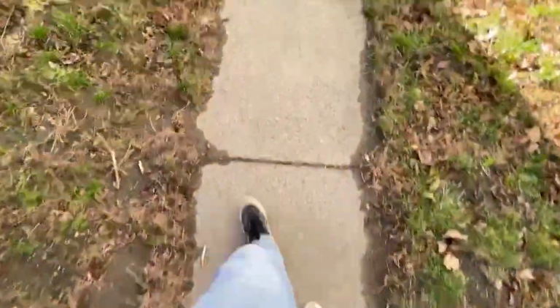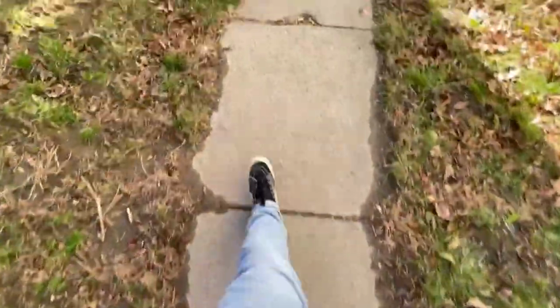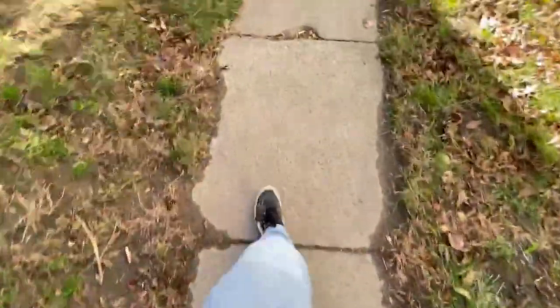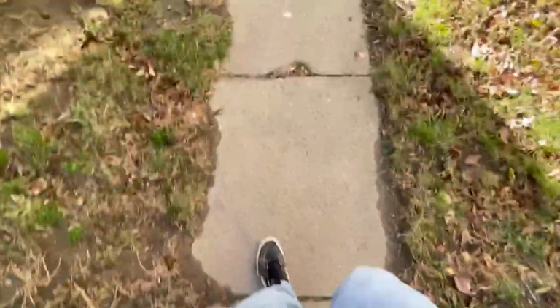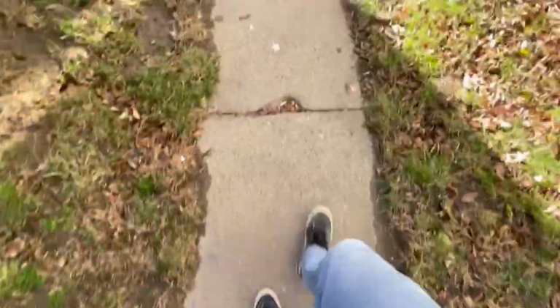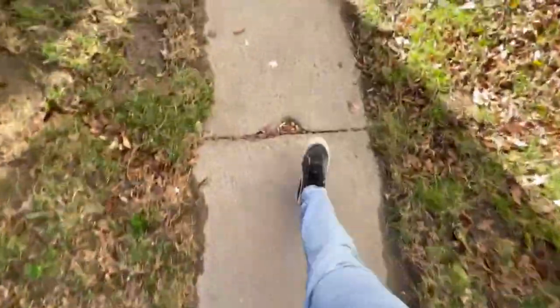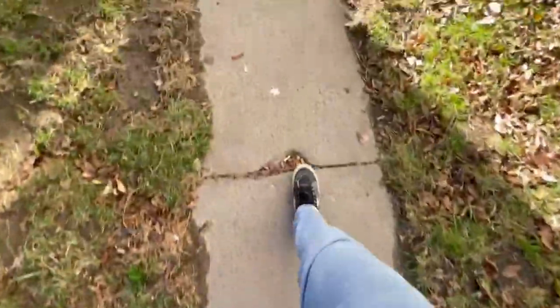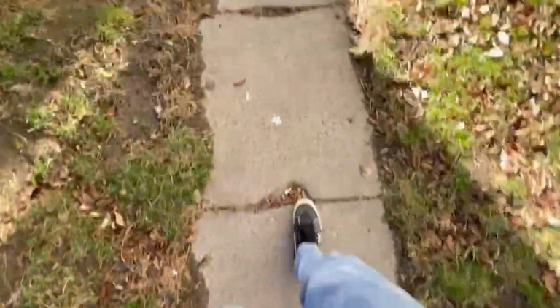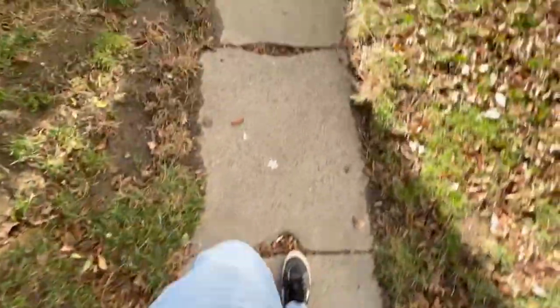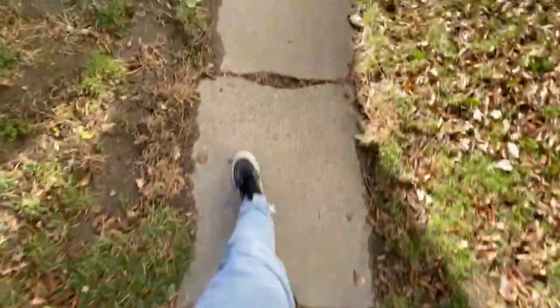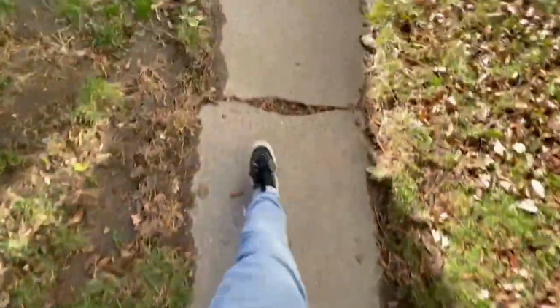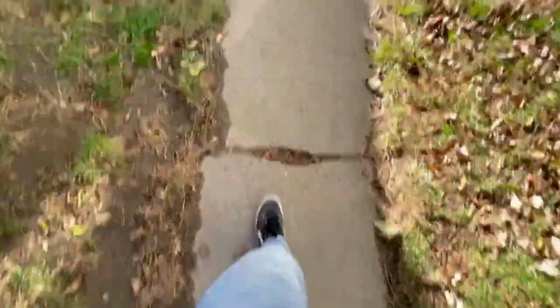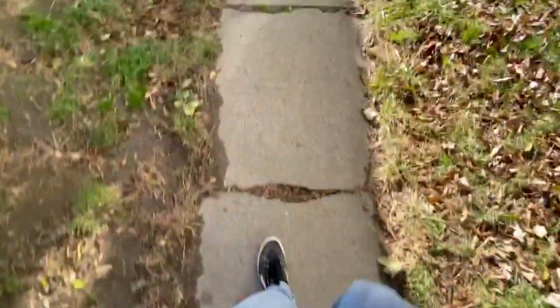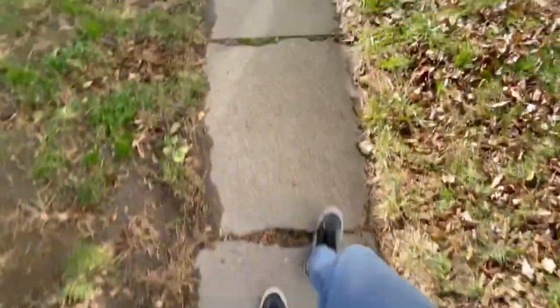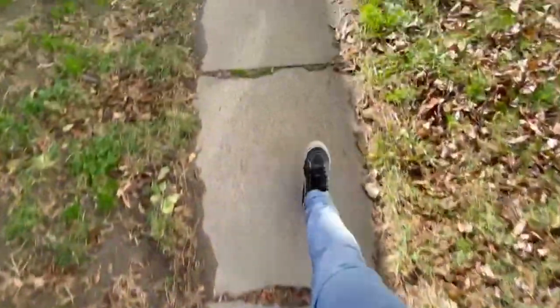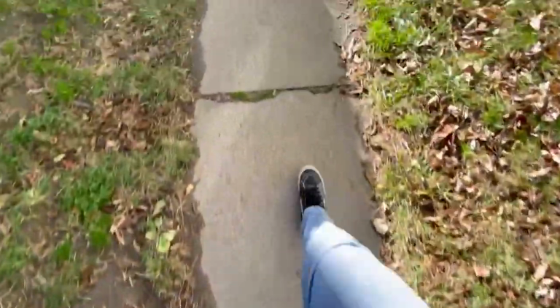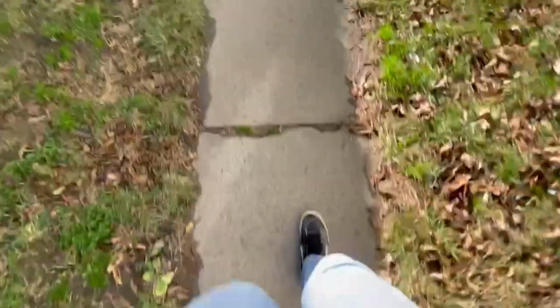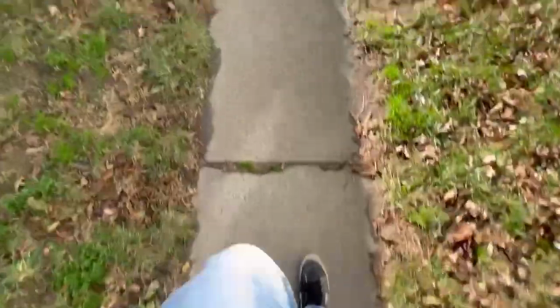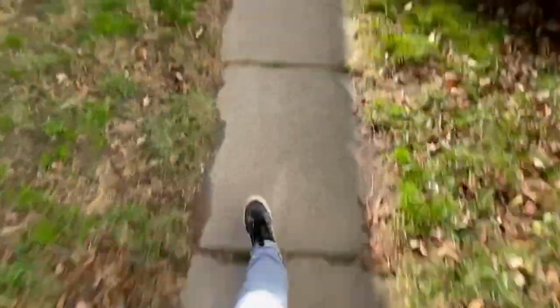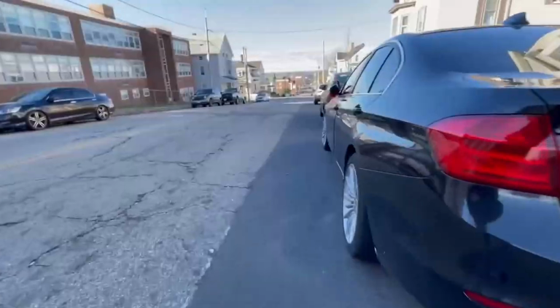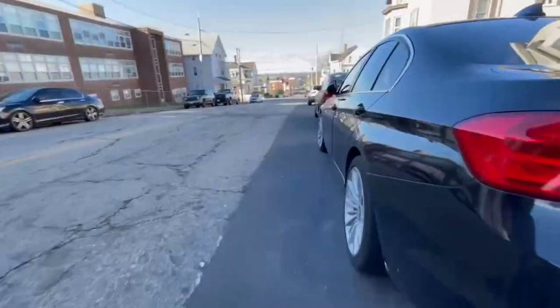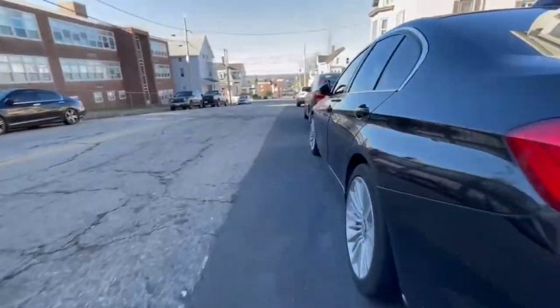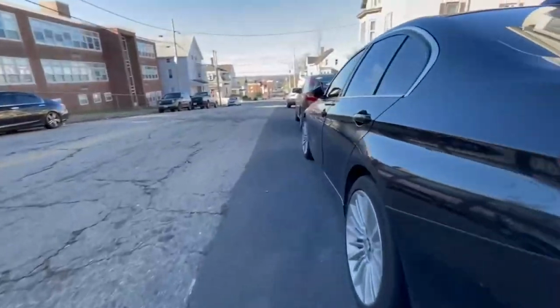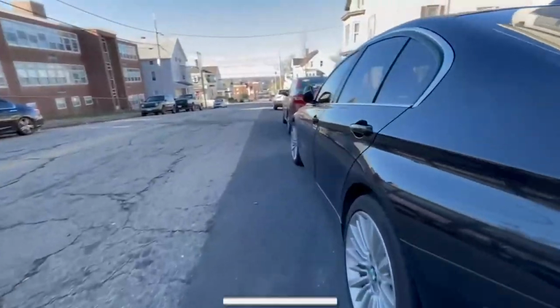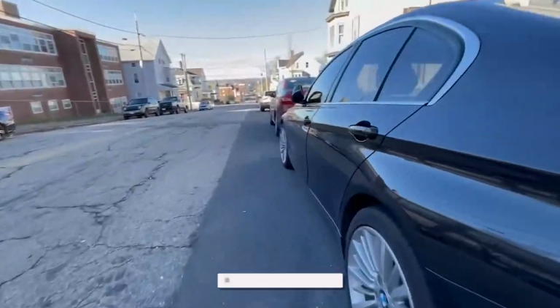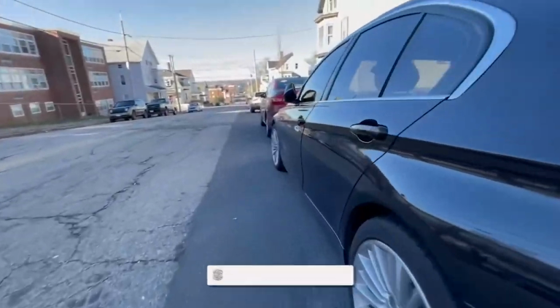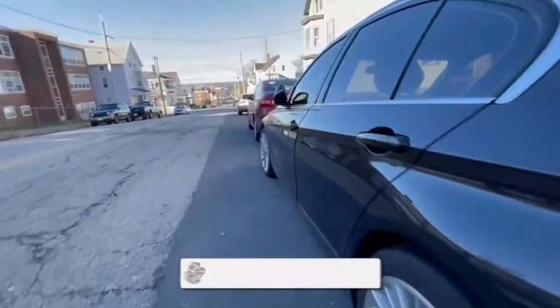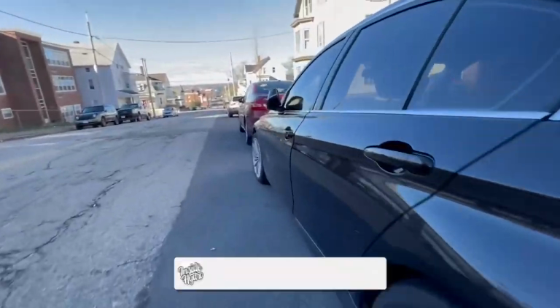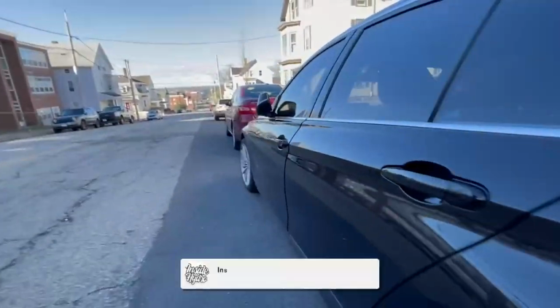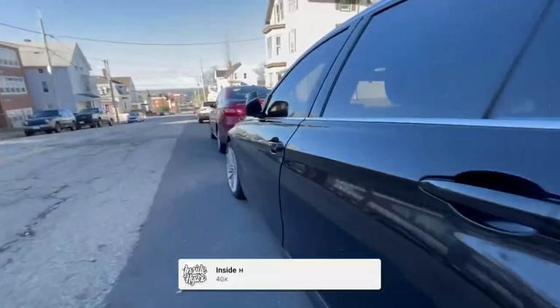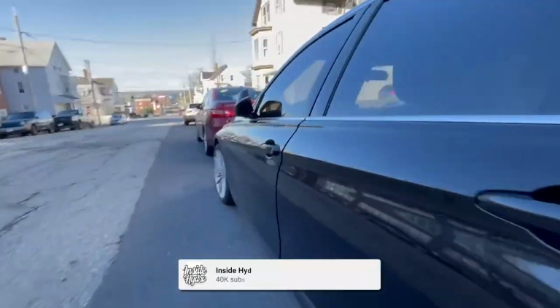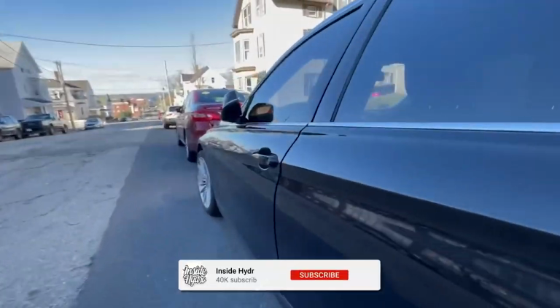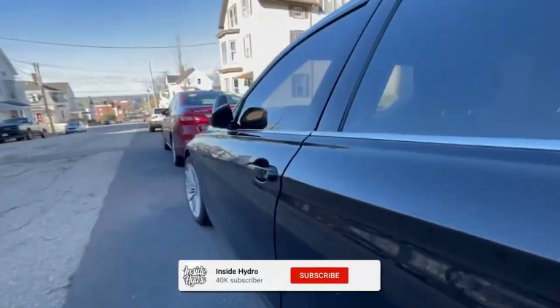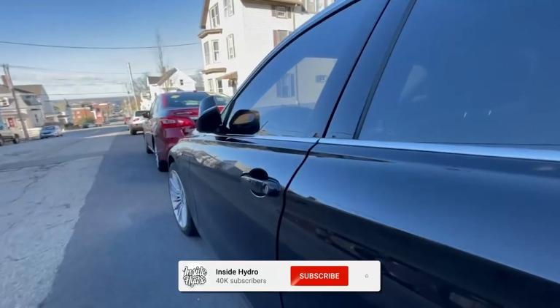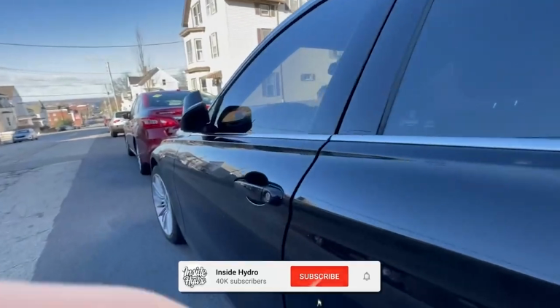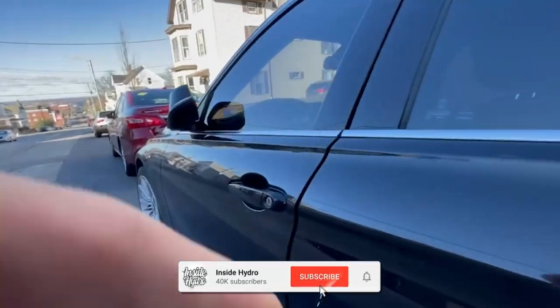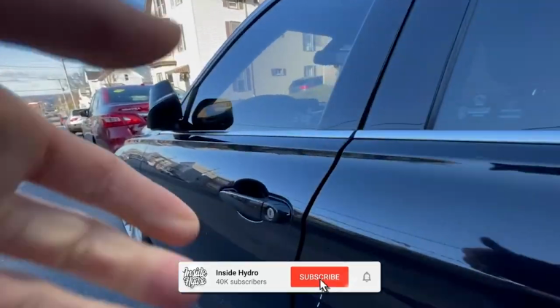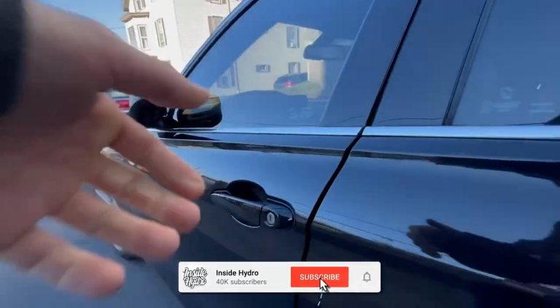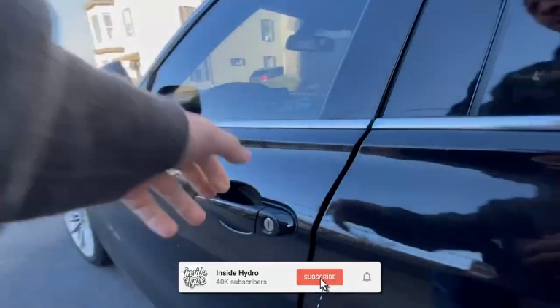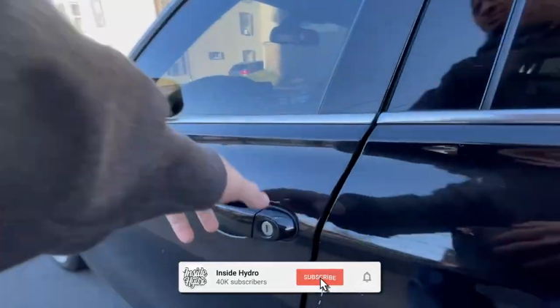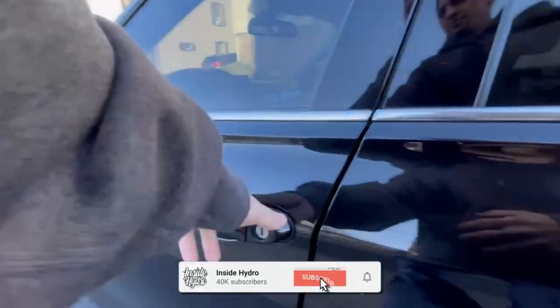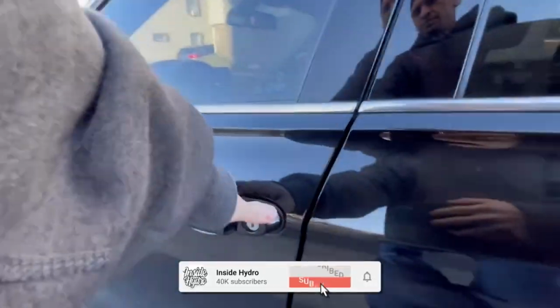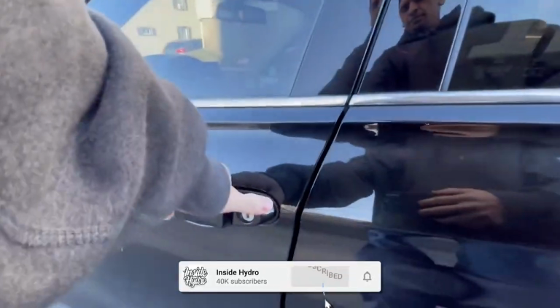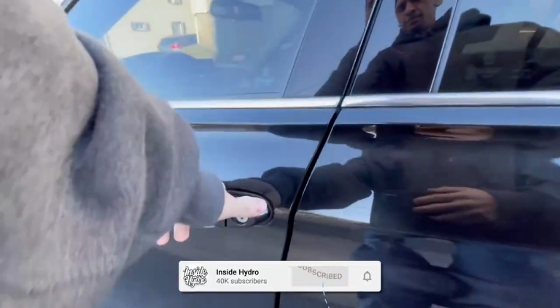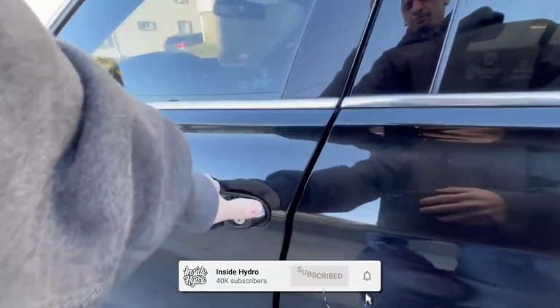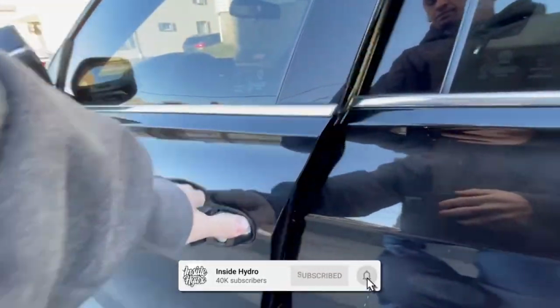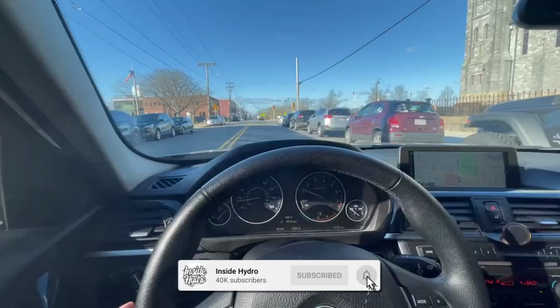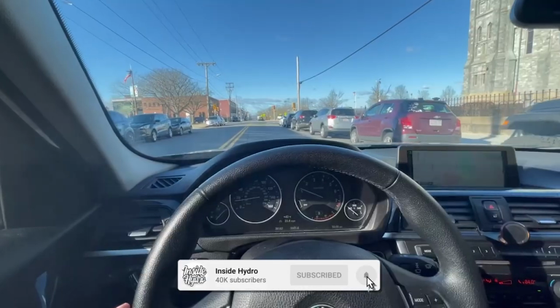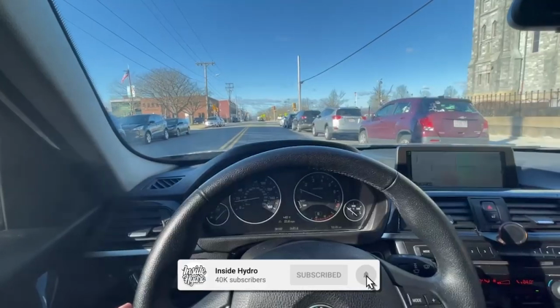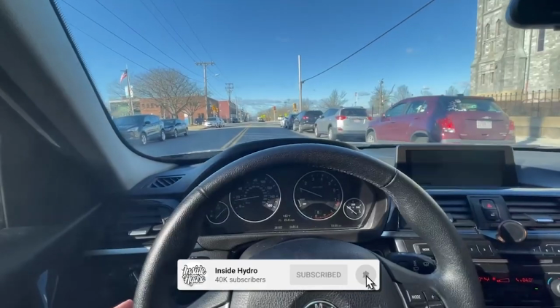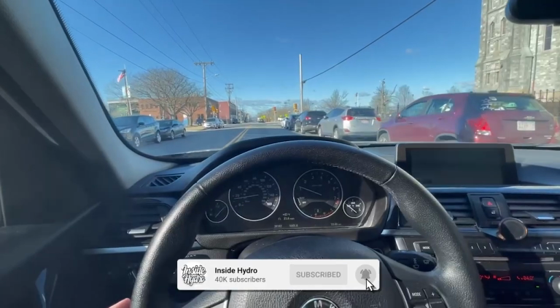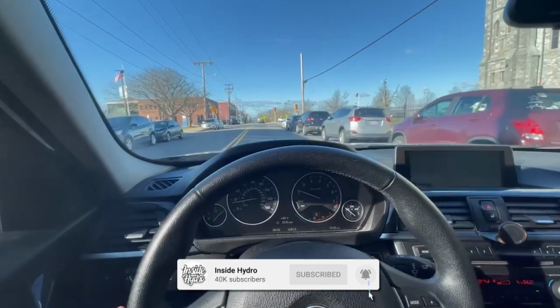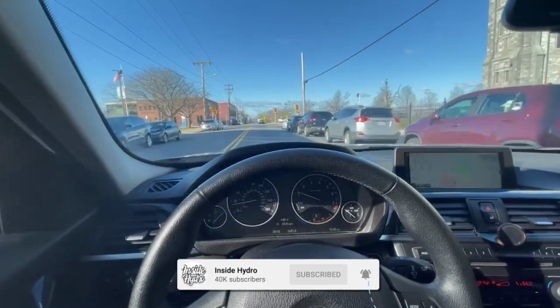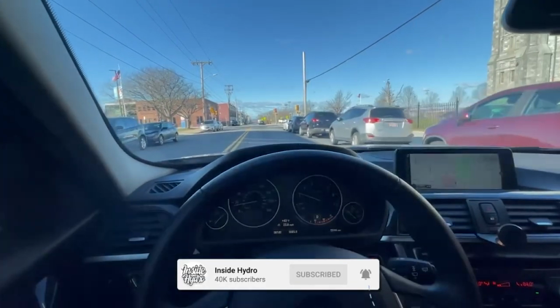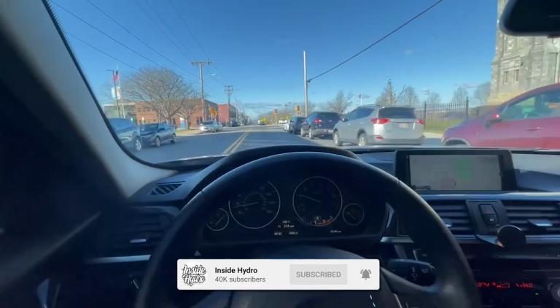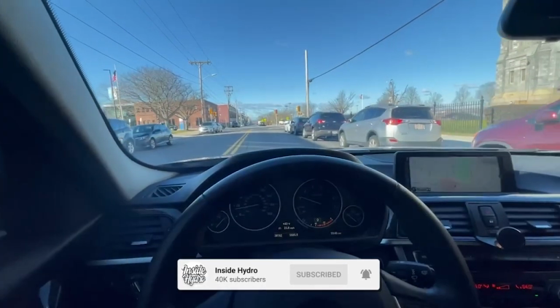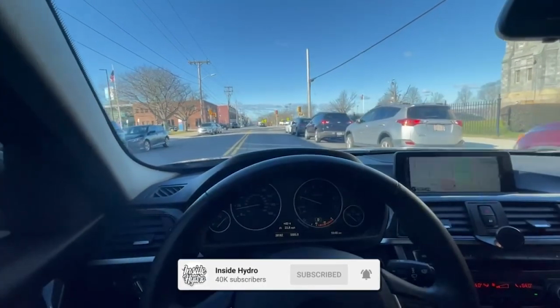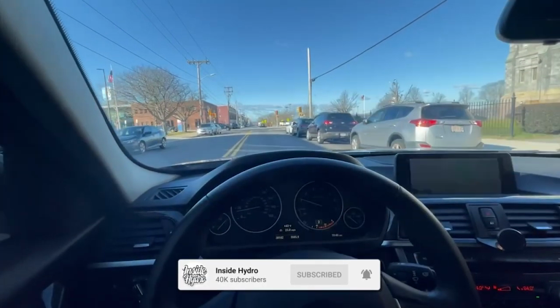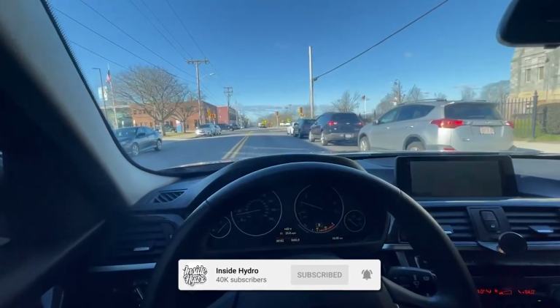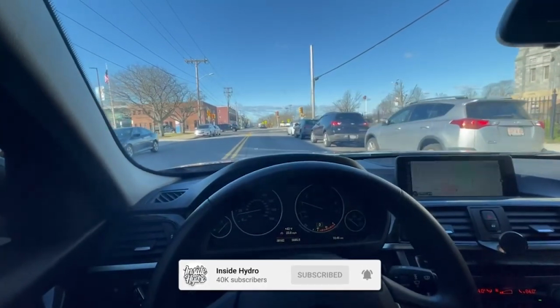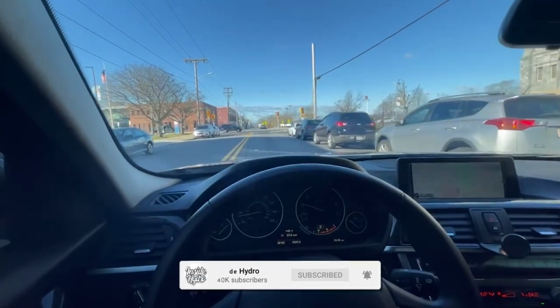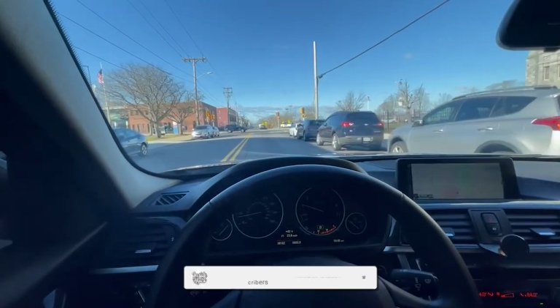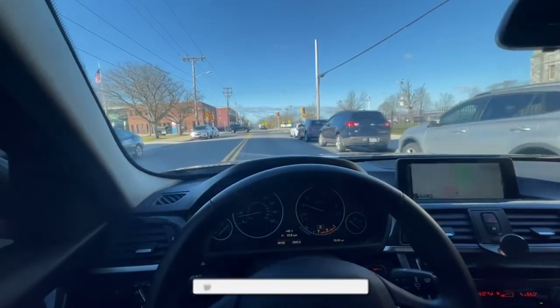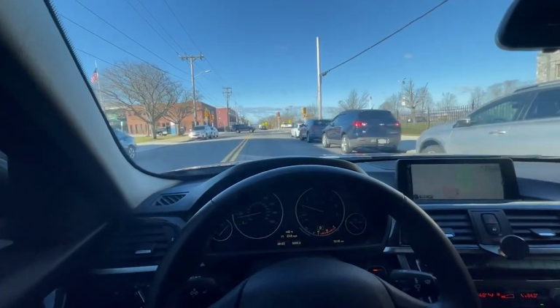What's up everyone, welcome back. As you can tell from the title and from the scenery, I have a little bit of a different video for you today.